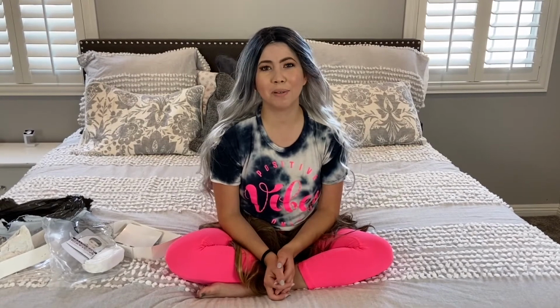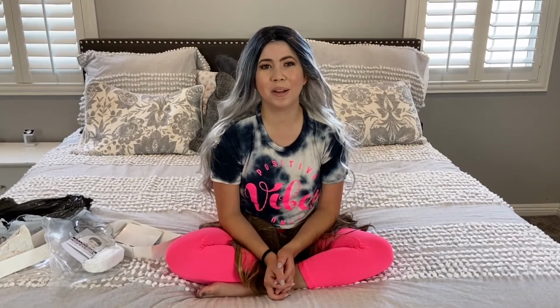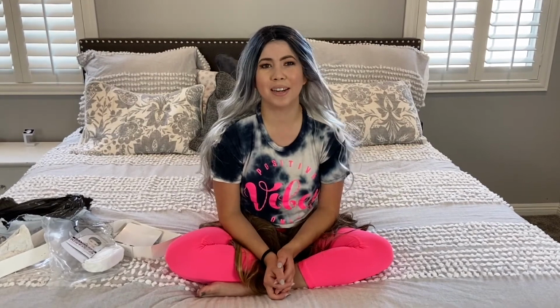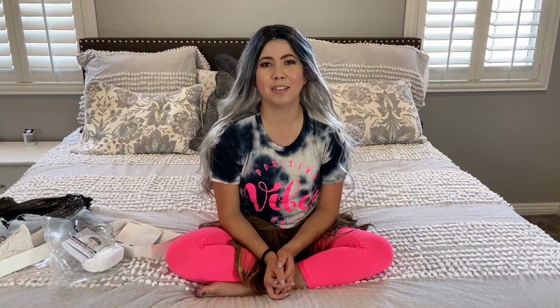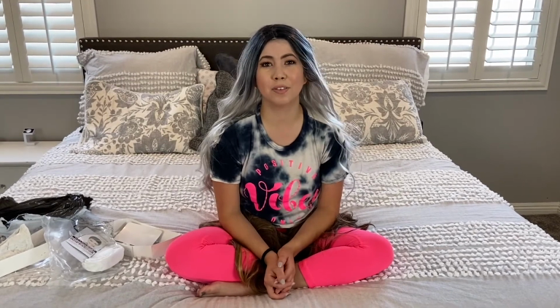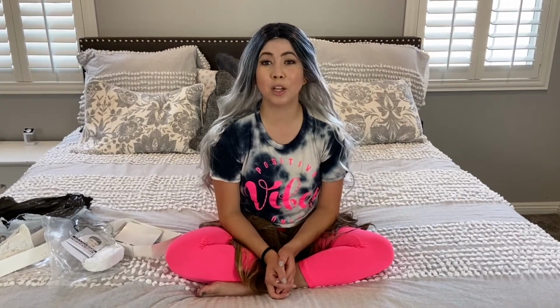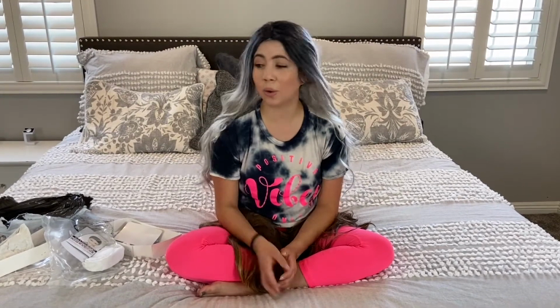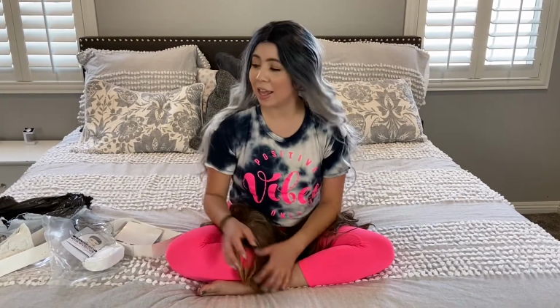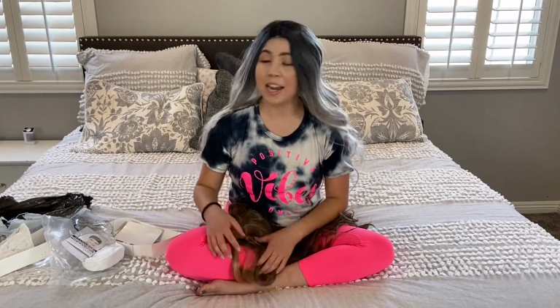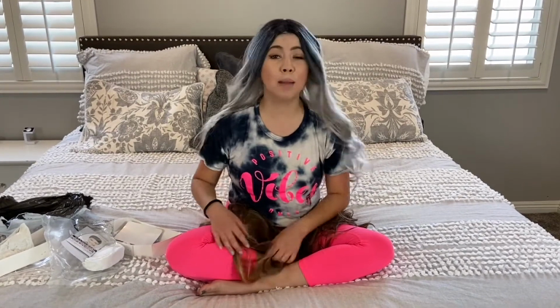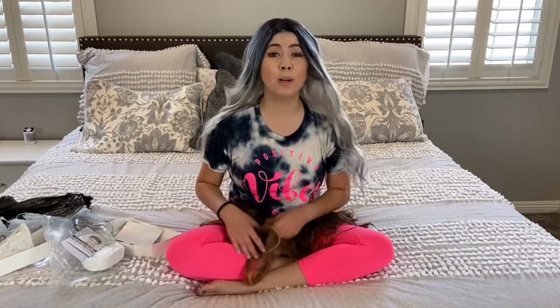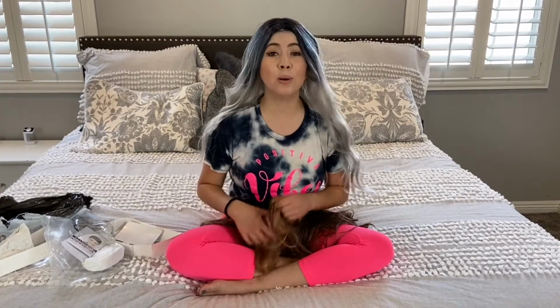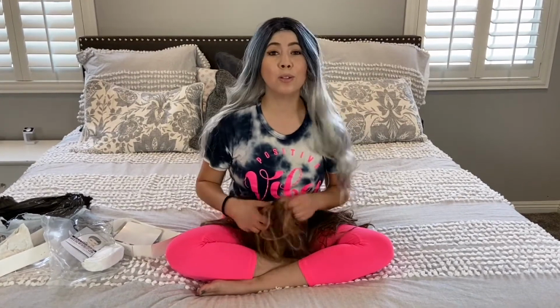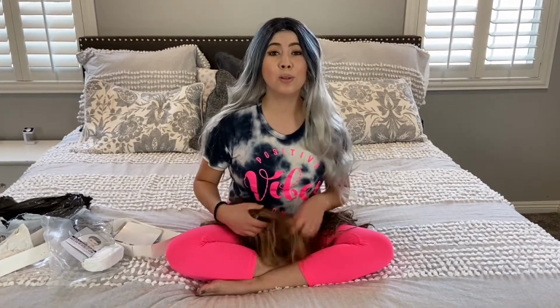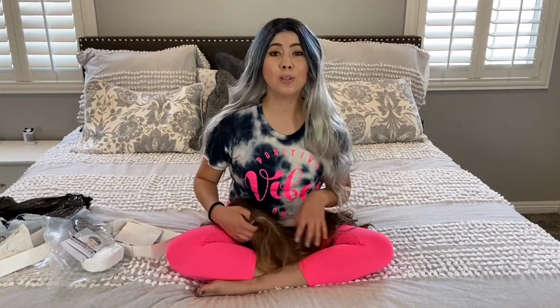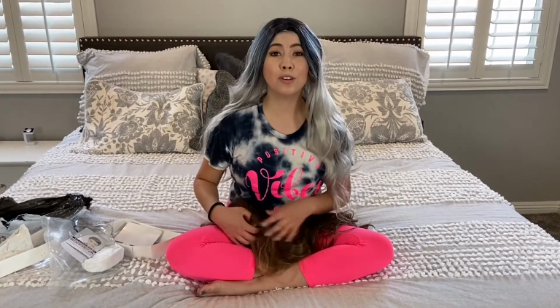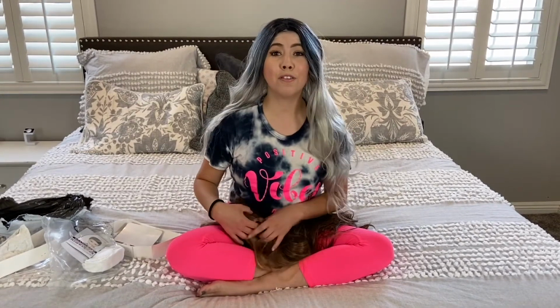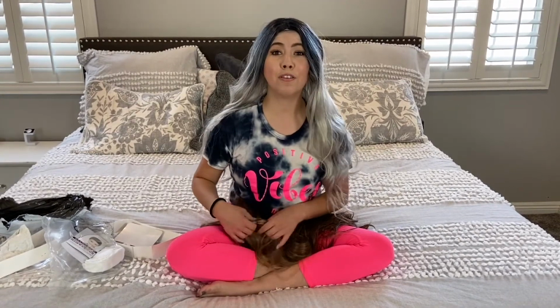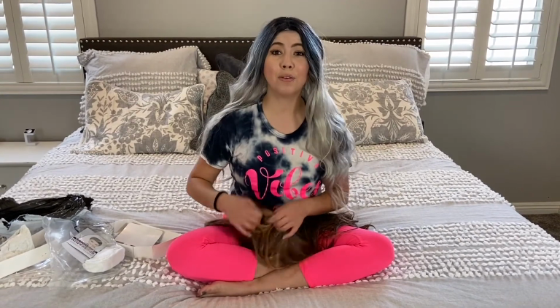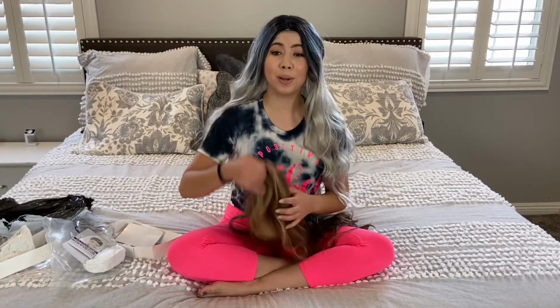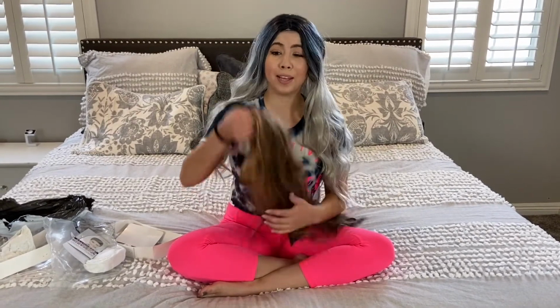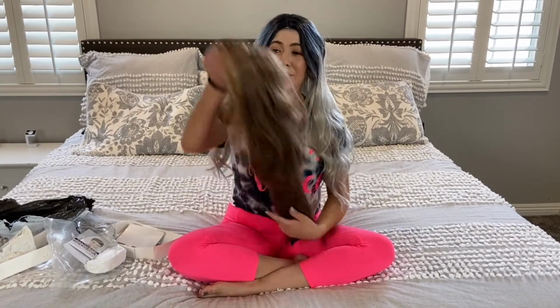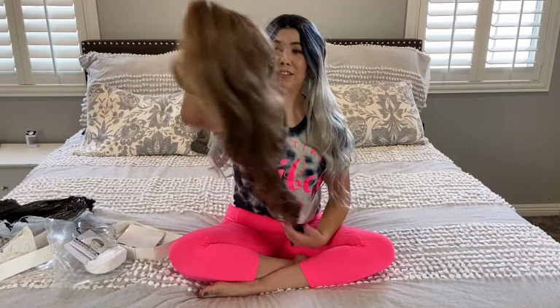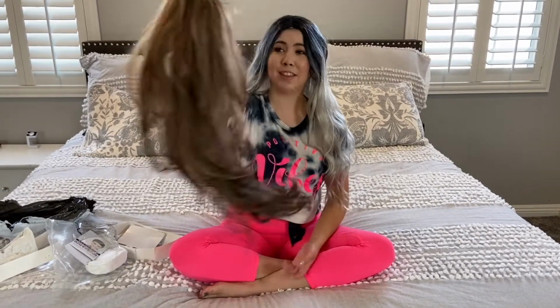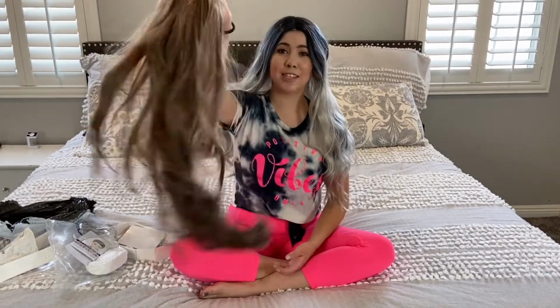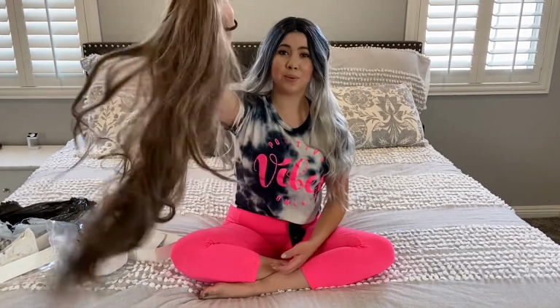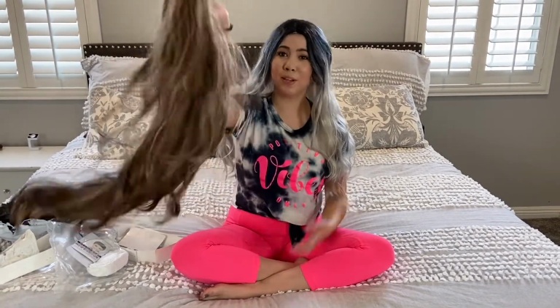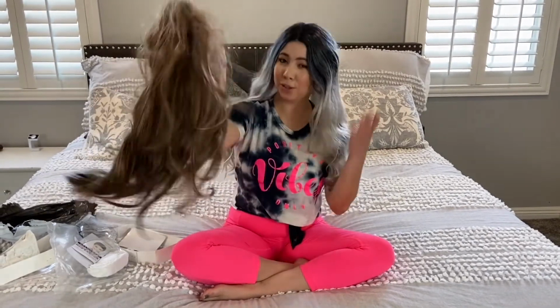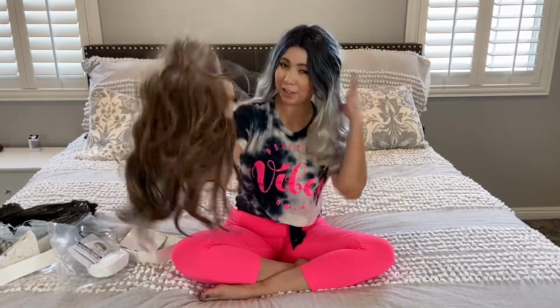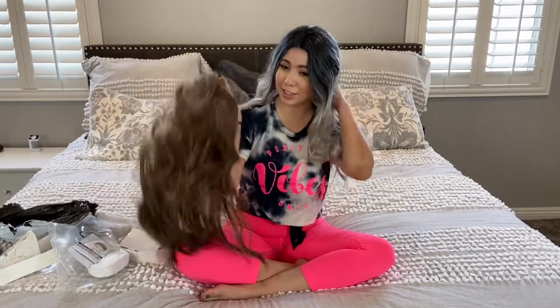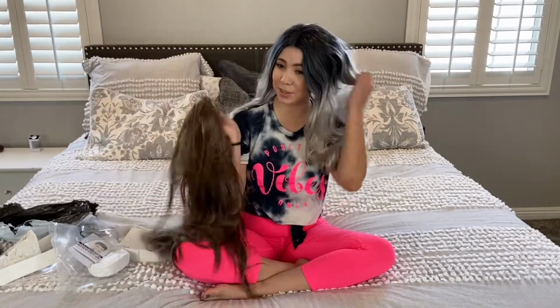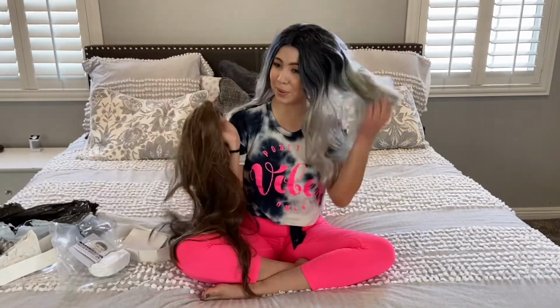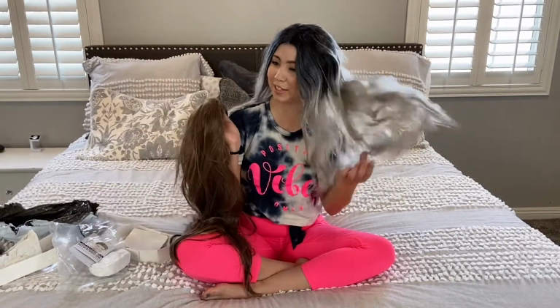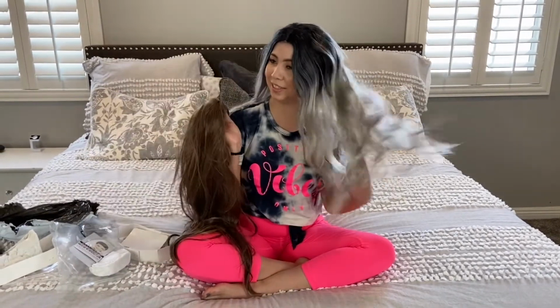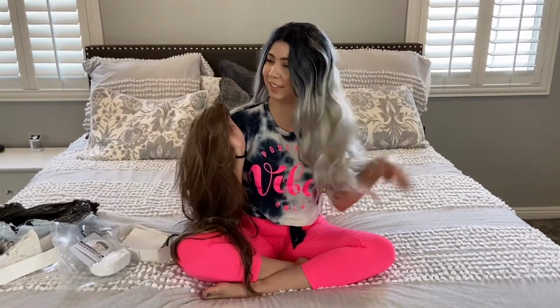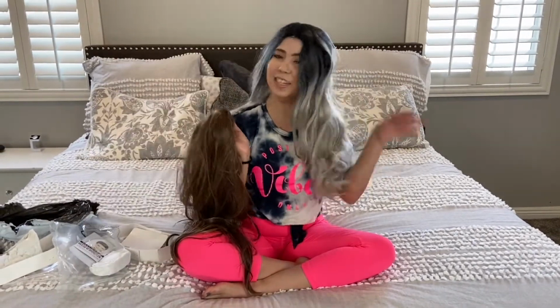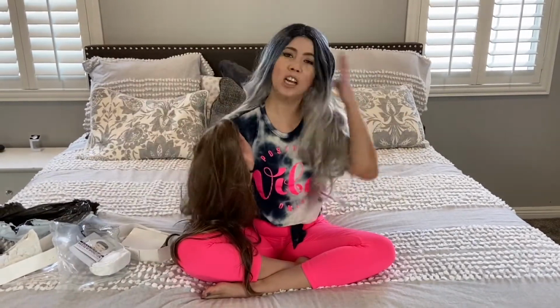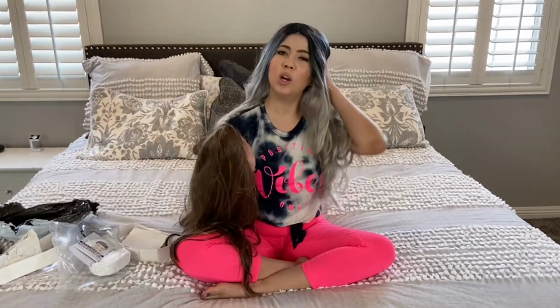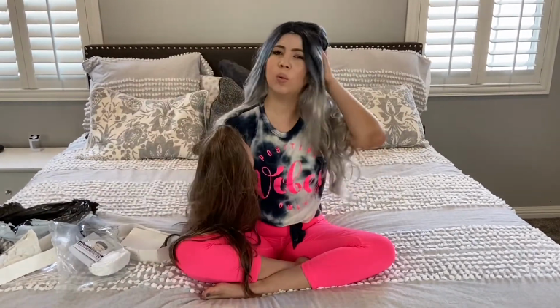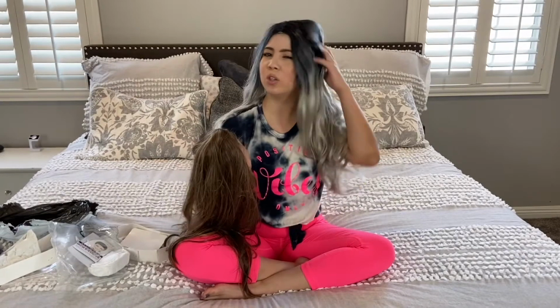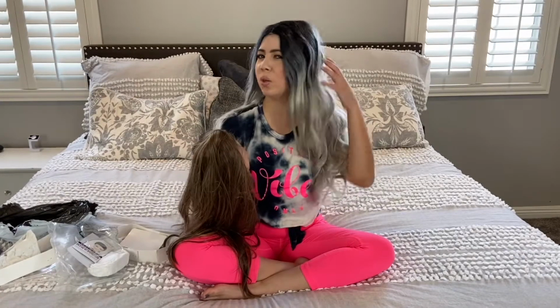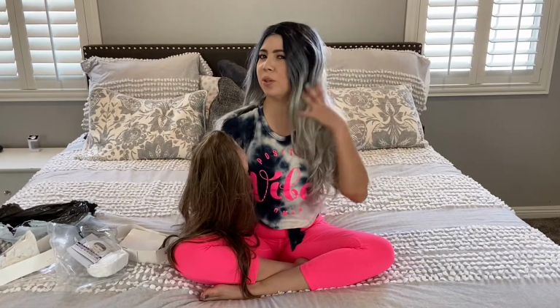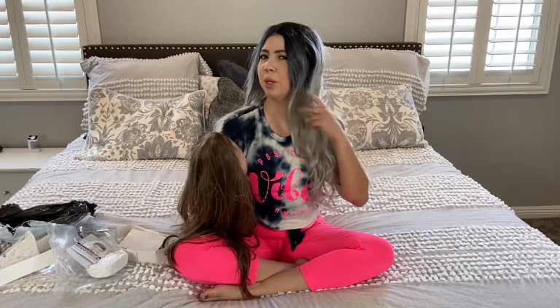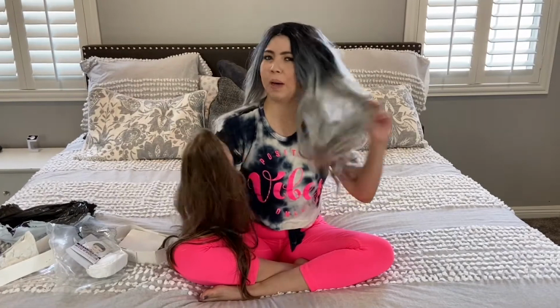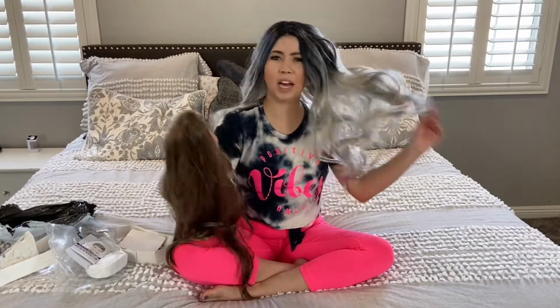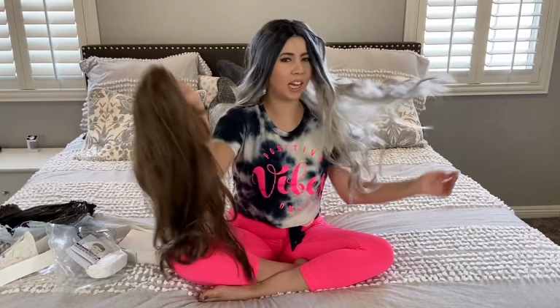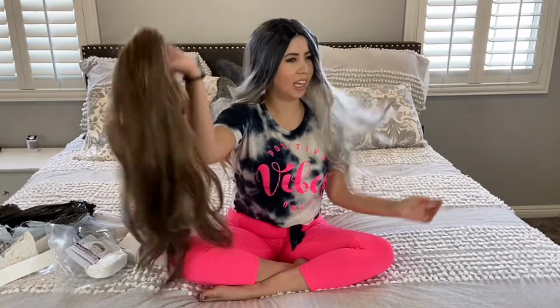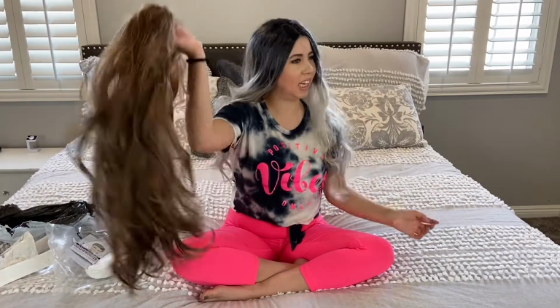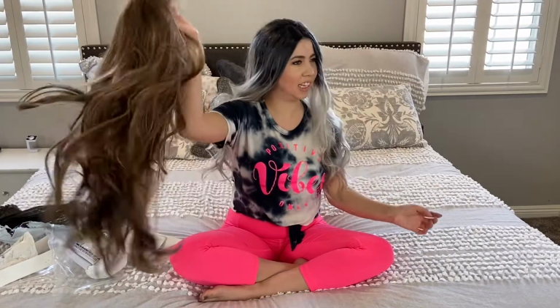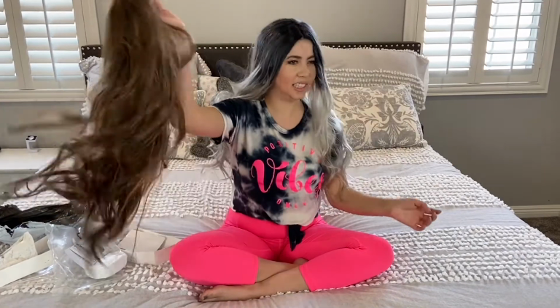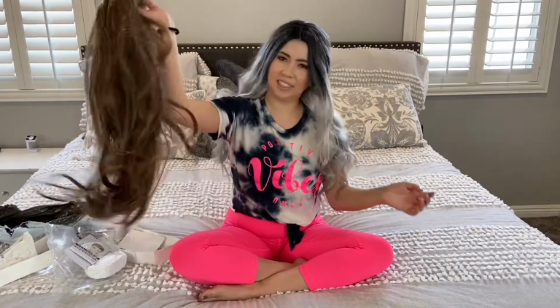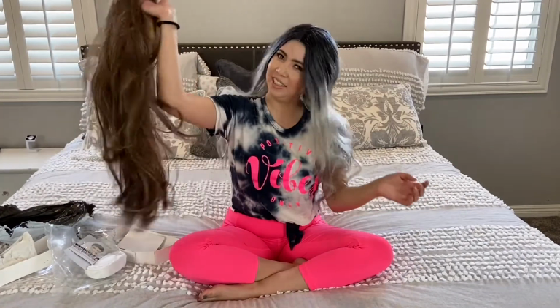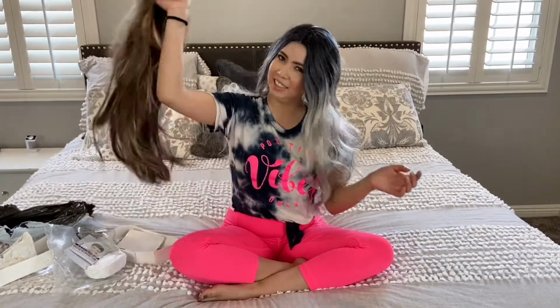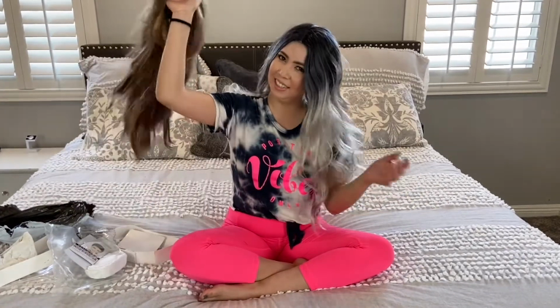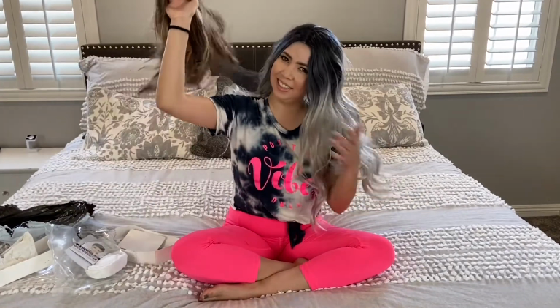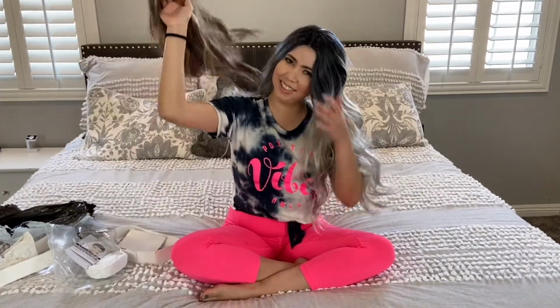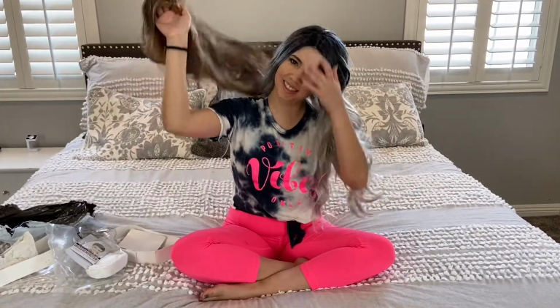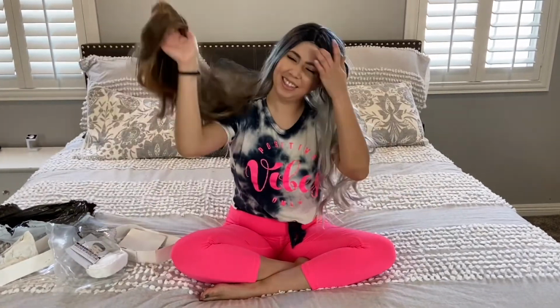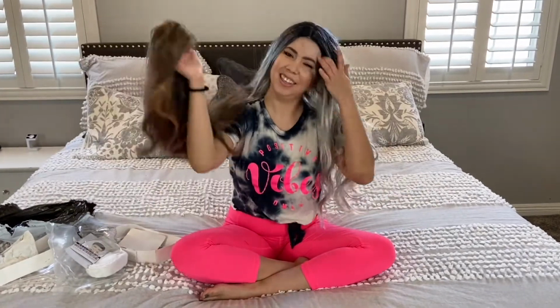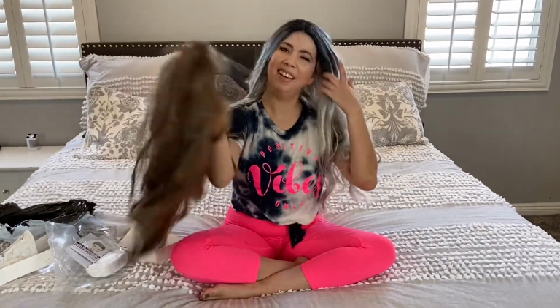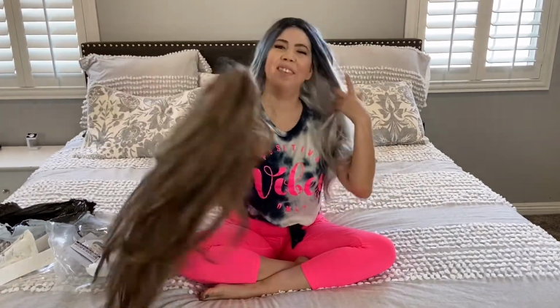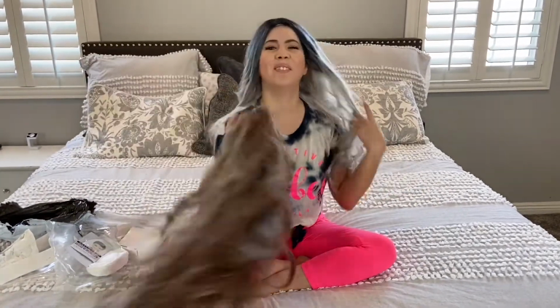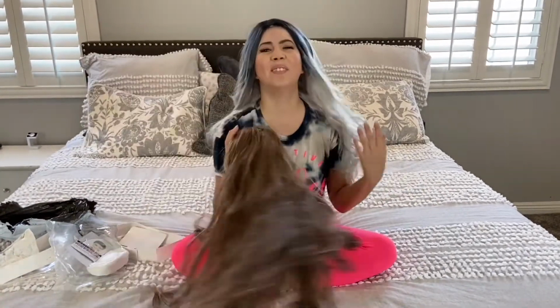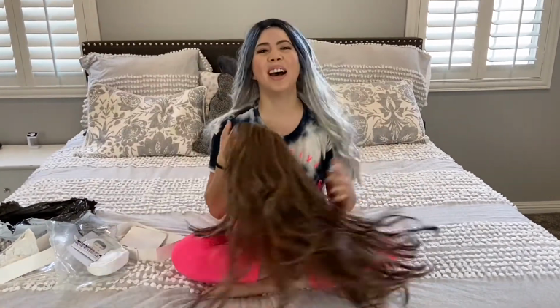I don't recommend these wigs and I'll see you guys in my next video. Let me know which one was your favorite wig — this one or this one — which one would you buy? Bye!